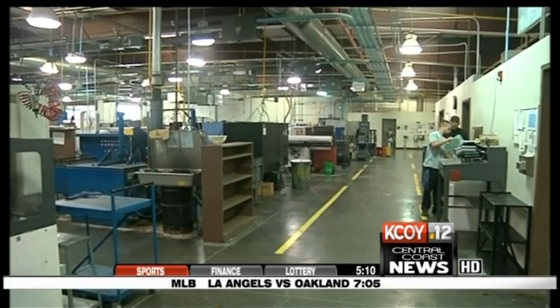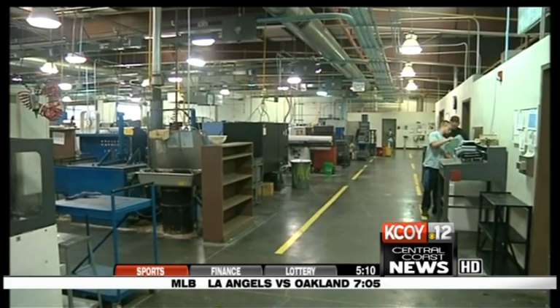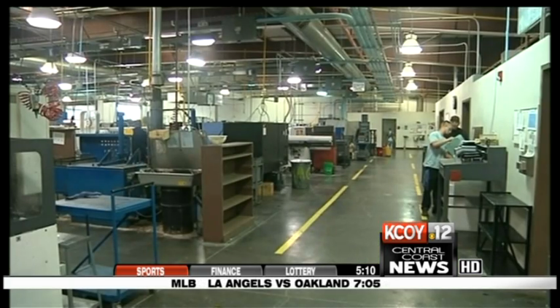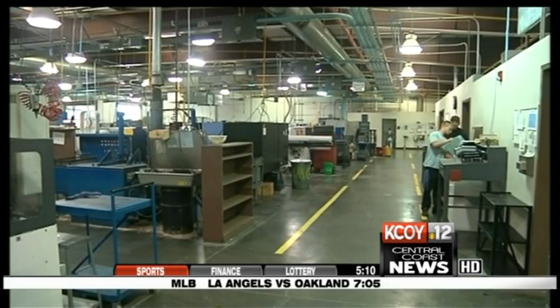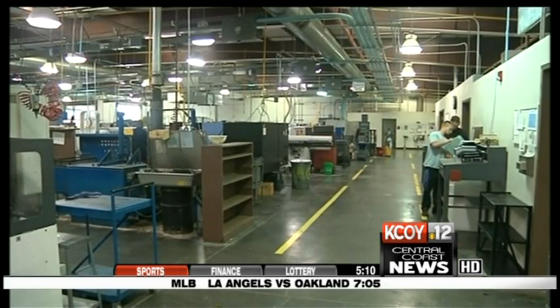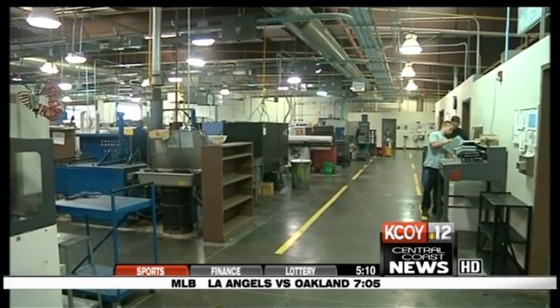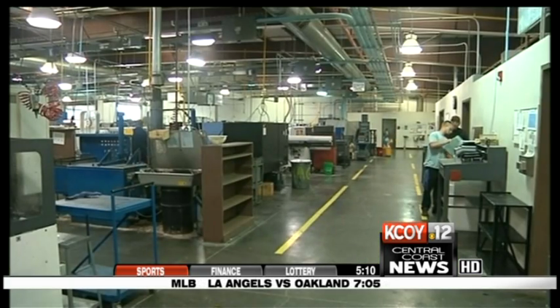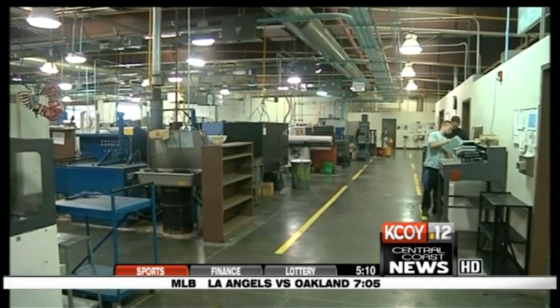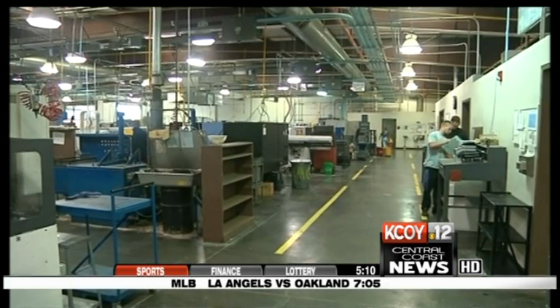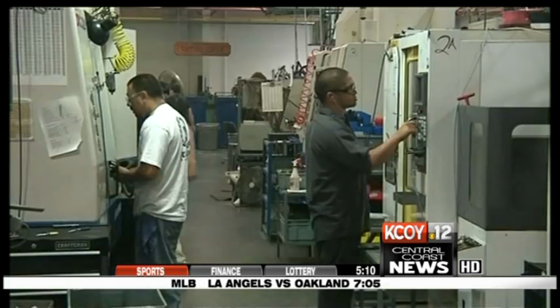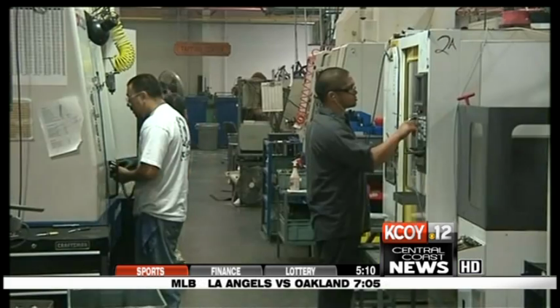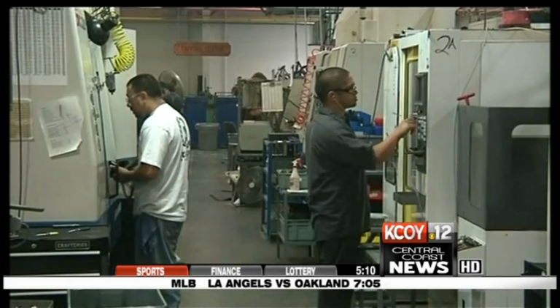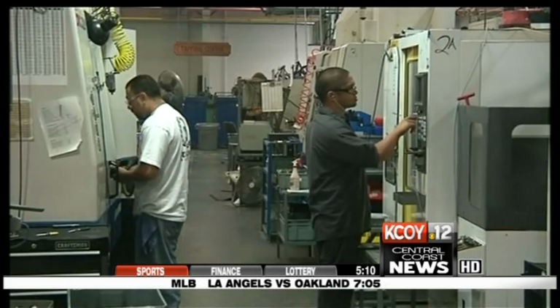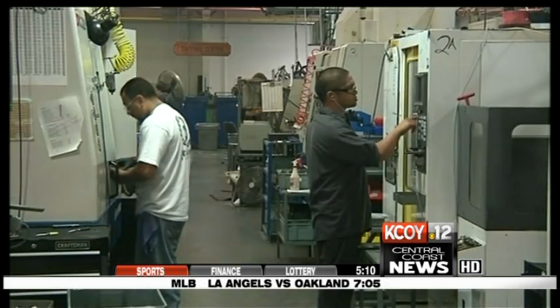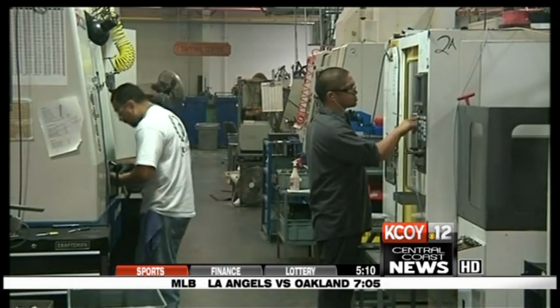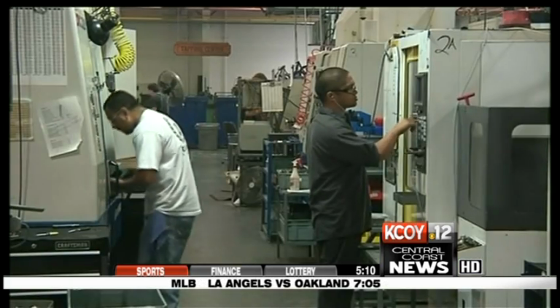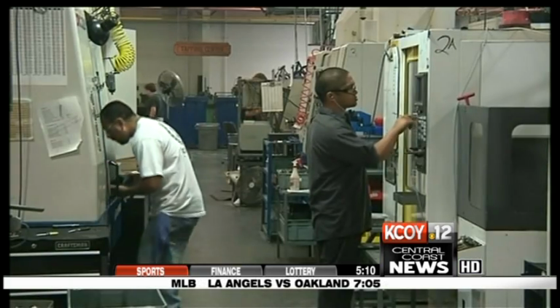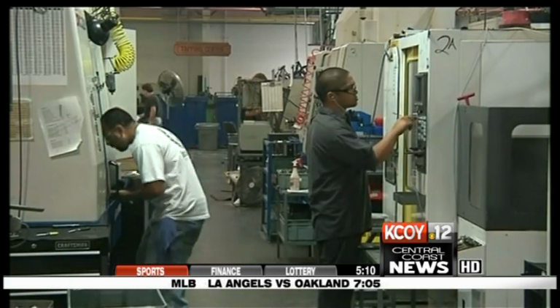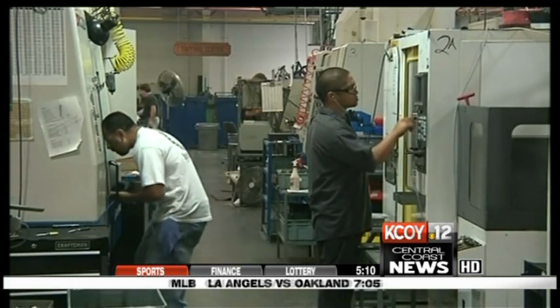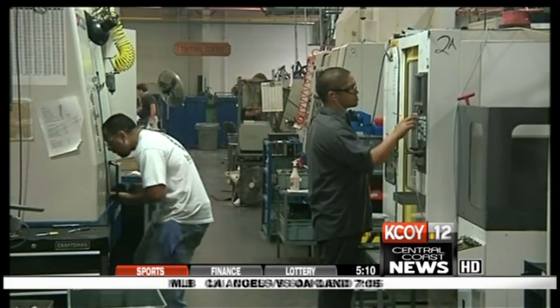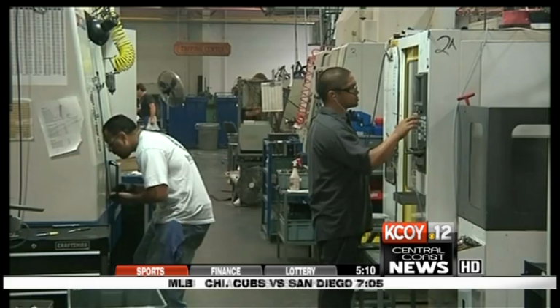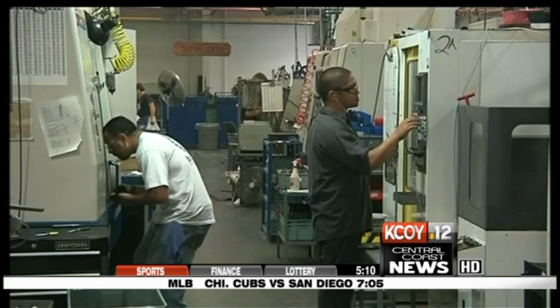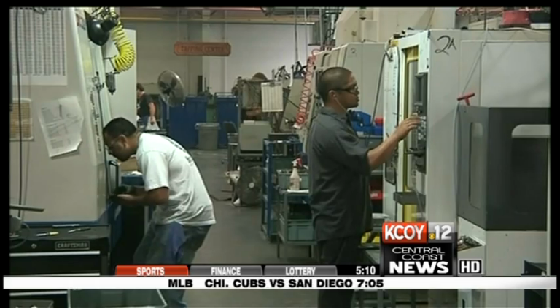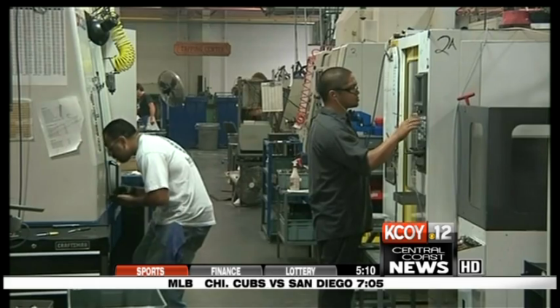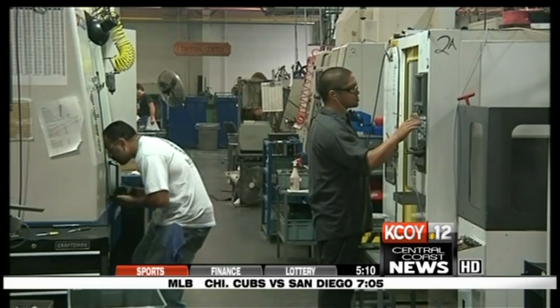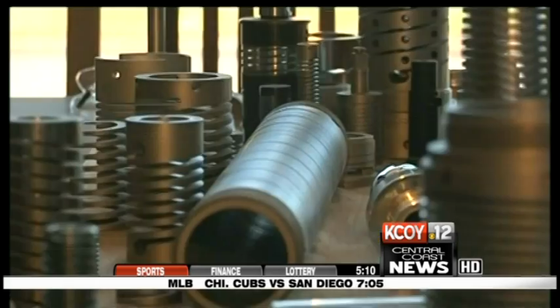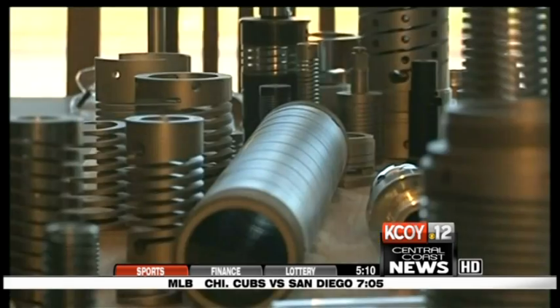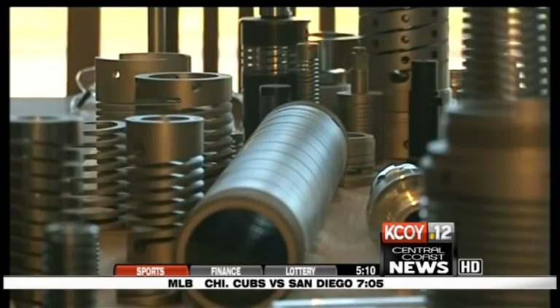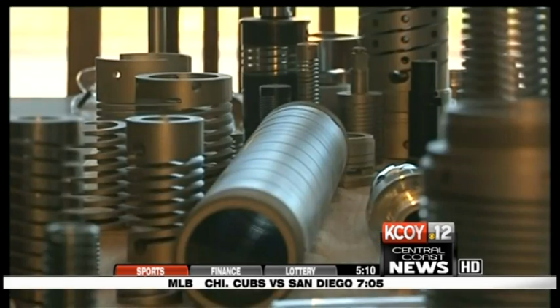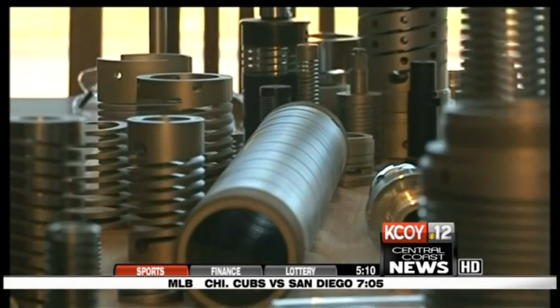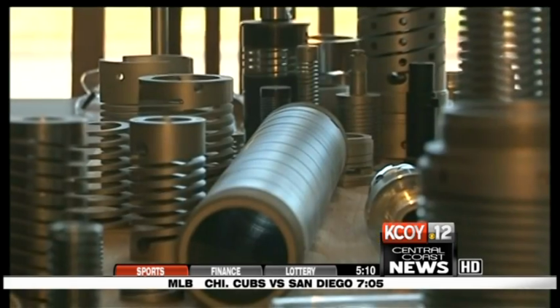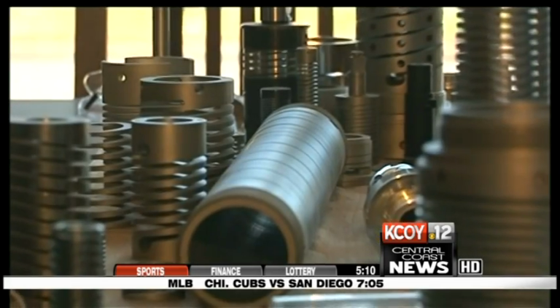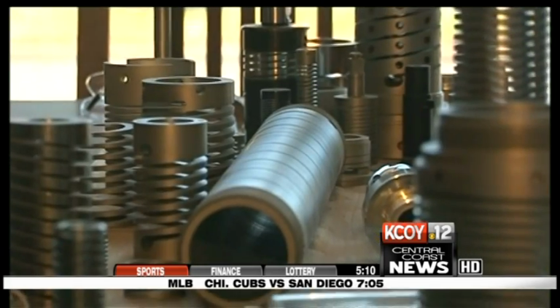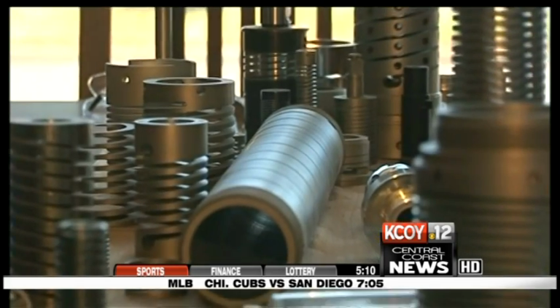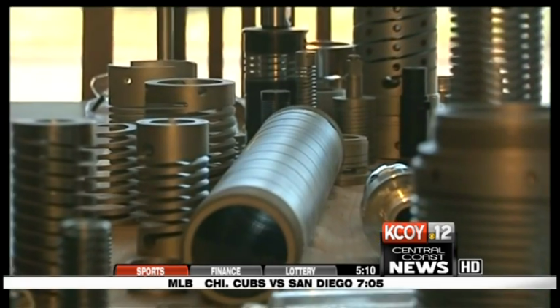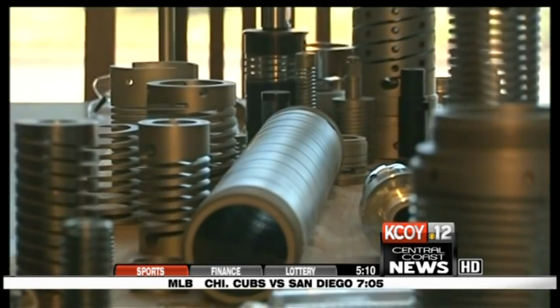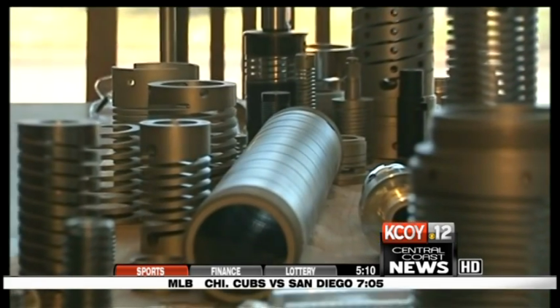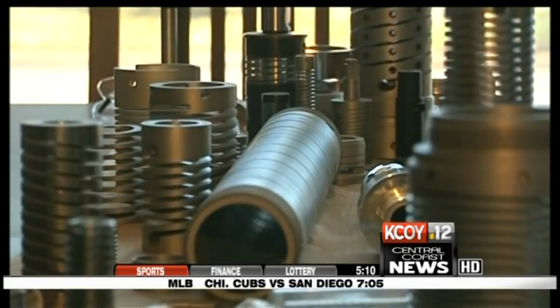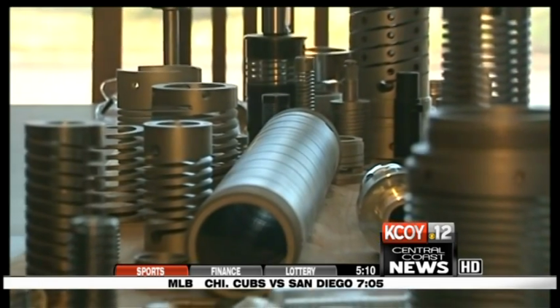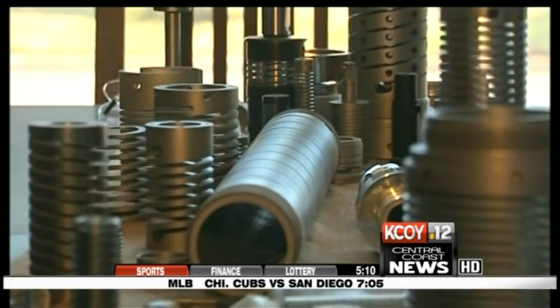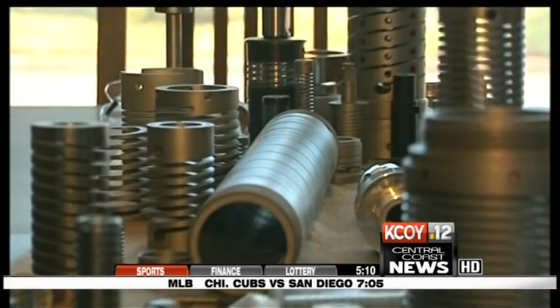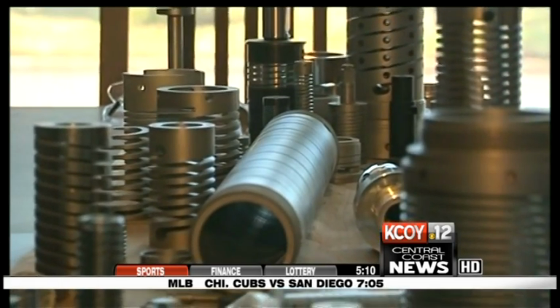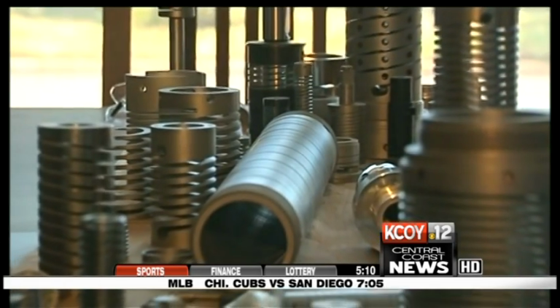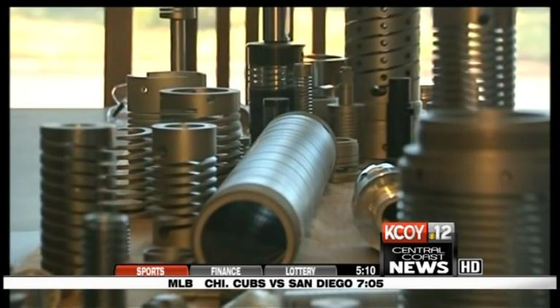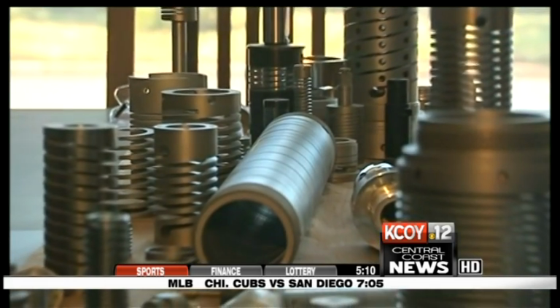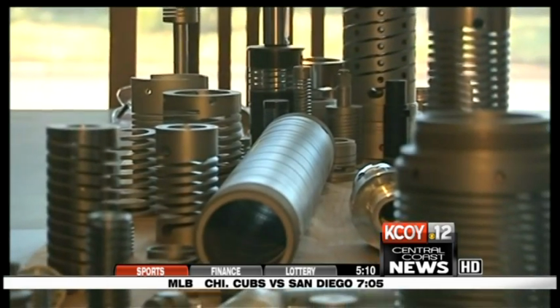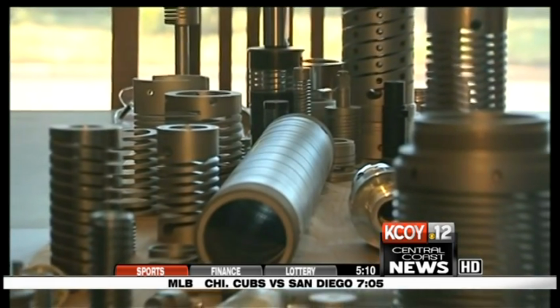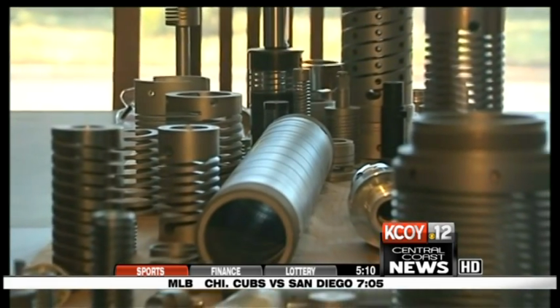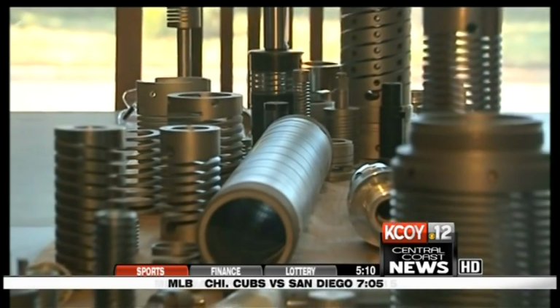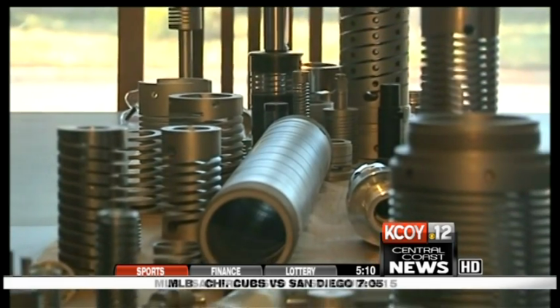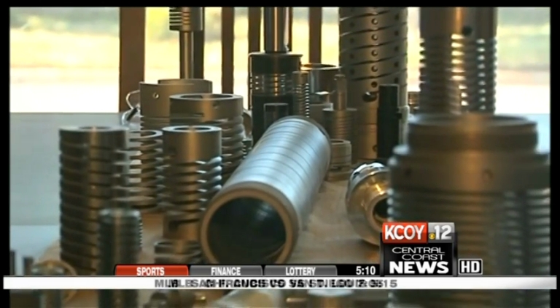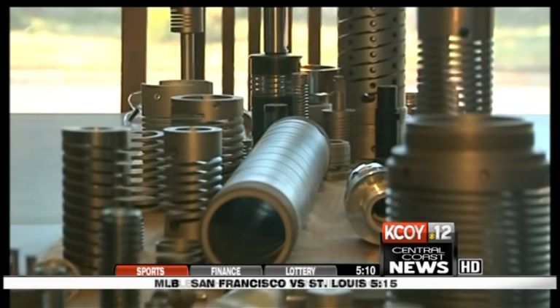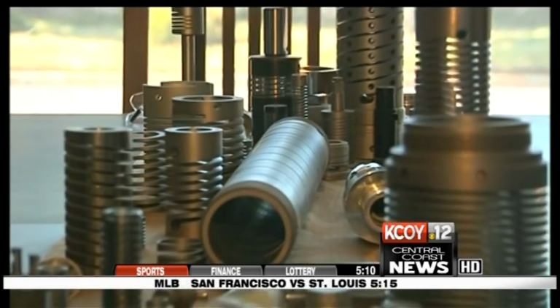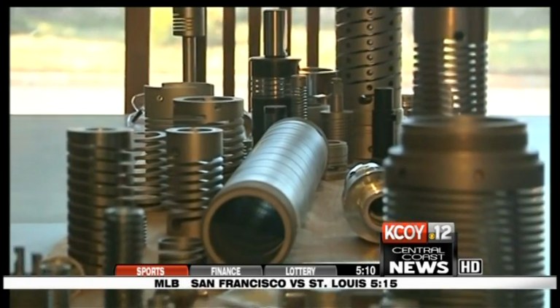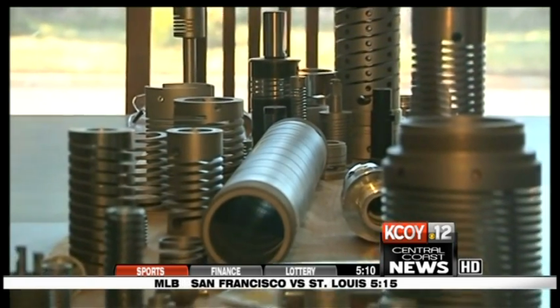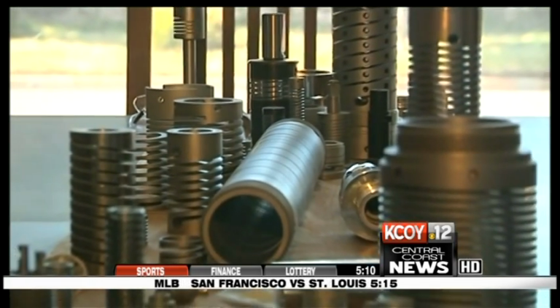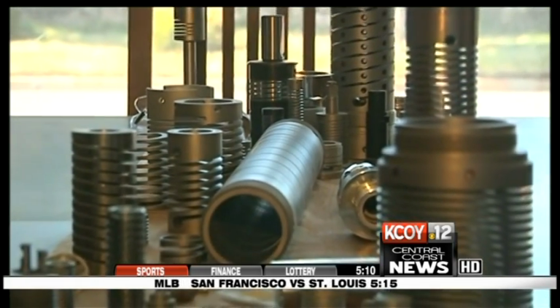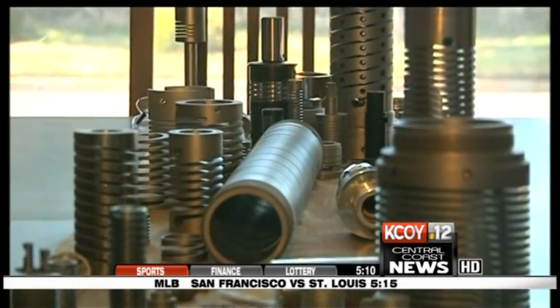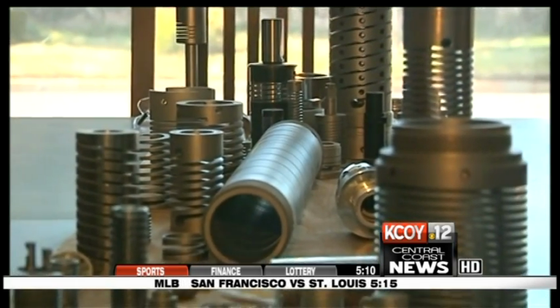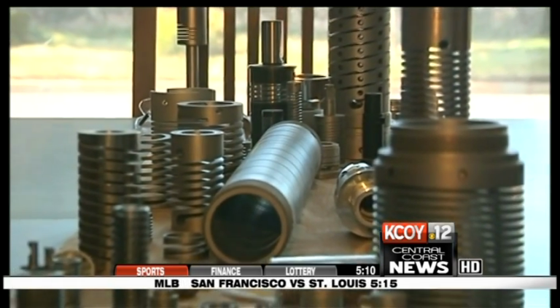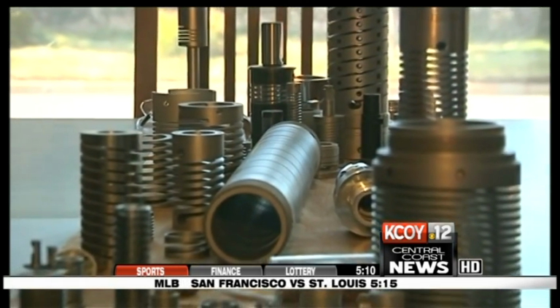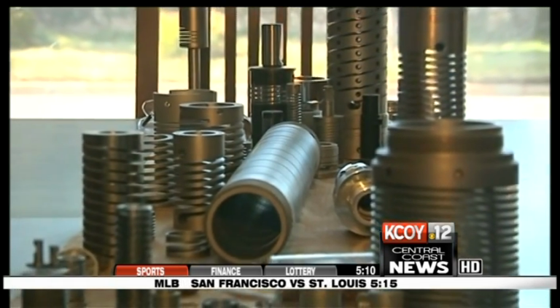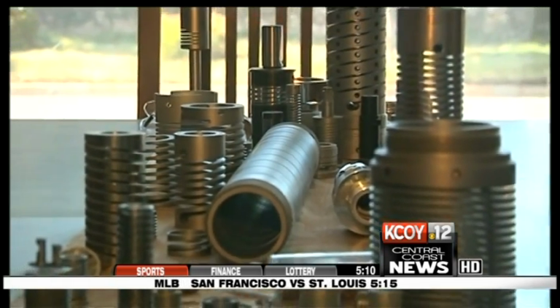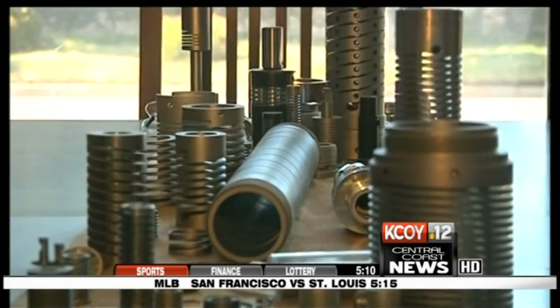The Santa Maria company employs 120 people and has been in business for 54 years. These are just some of the hundreds of specialty parts Helical makes.